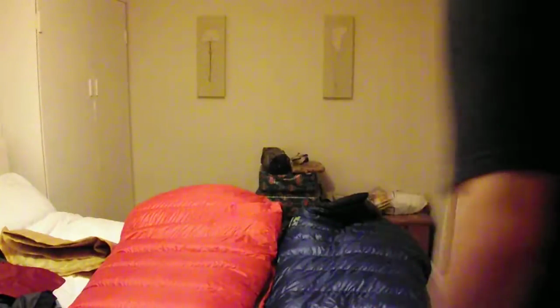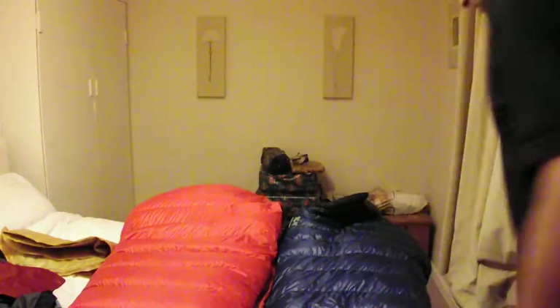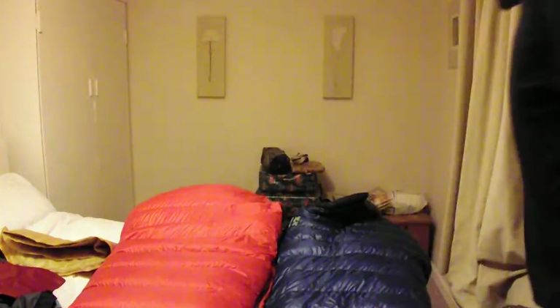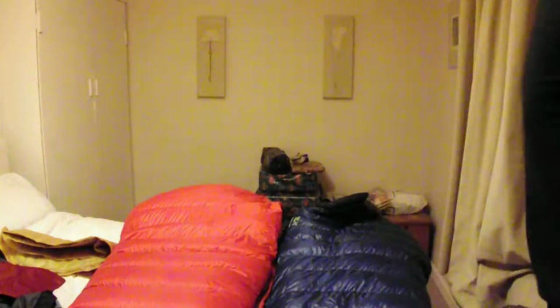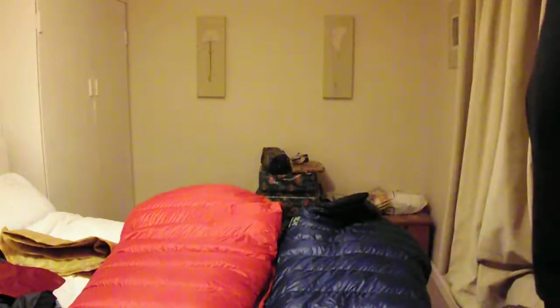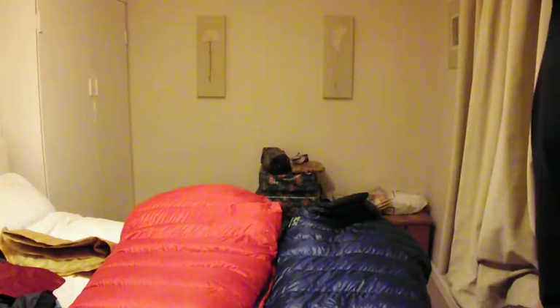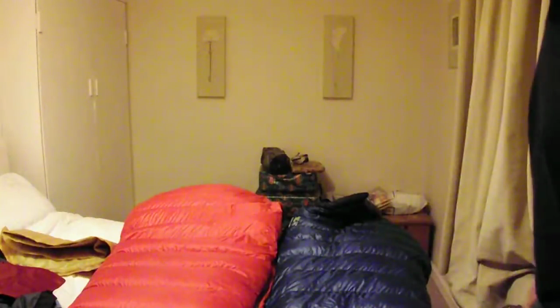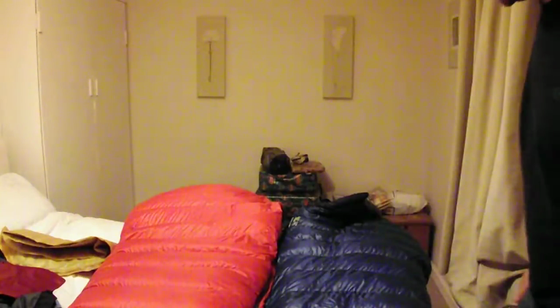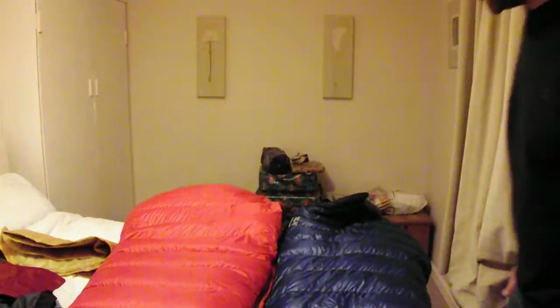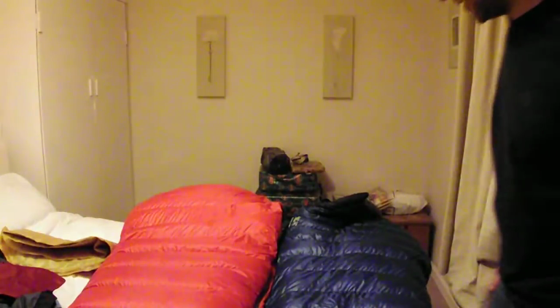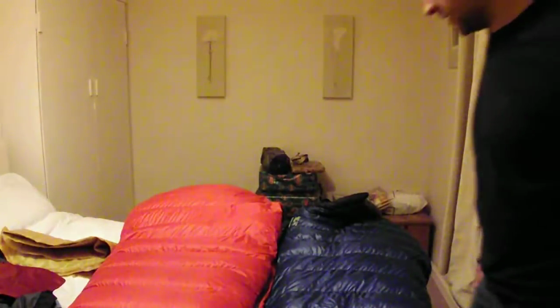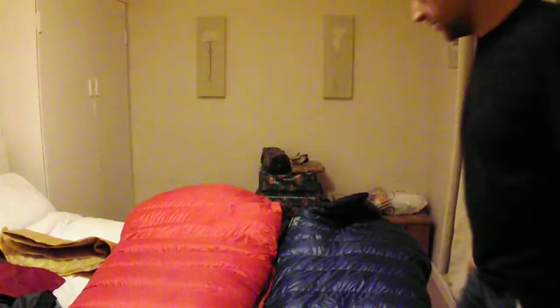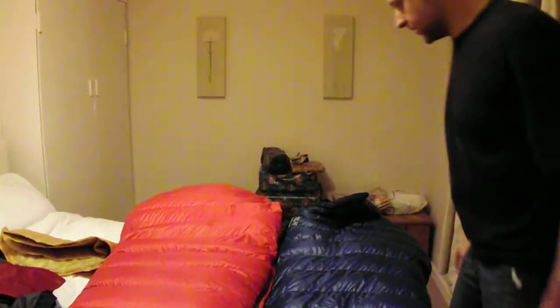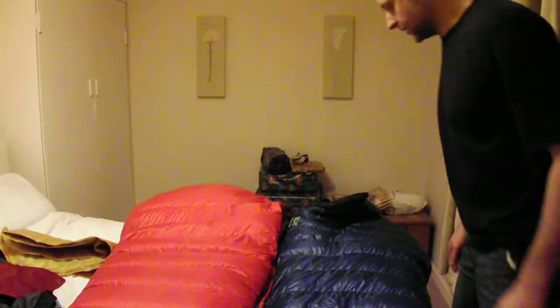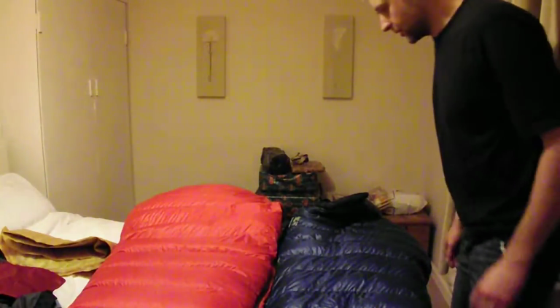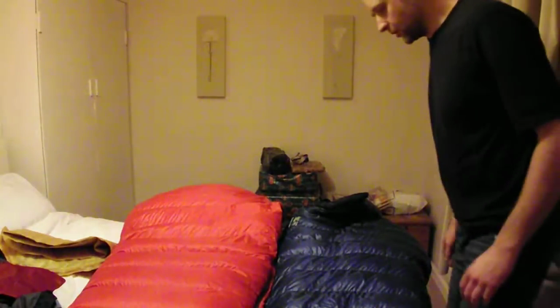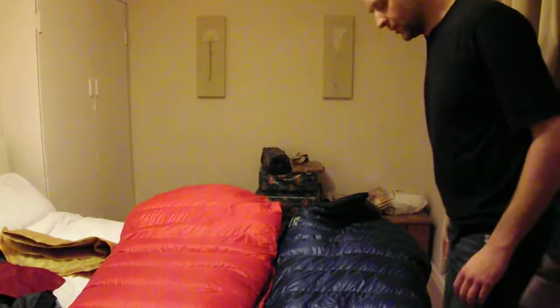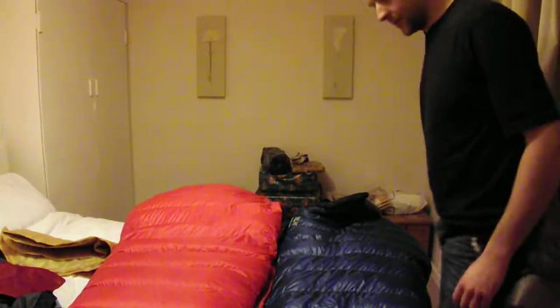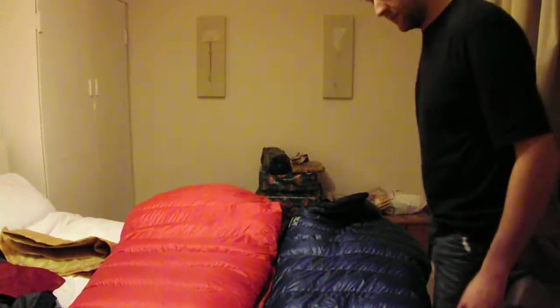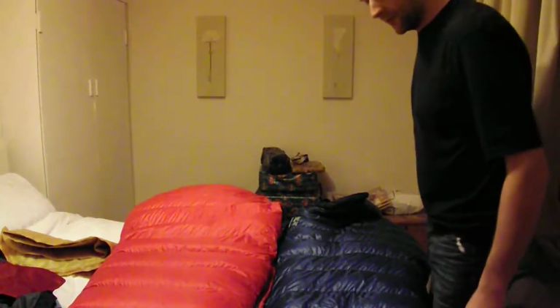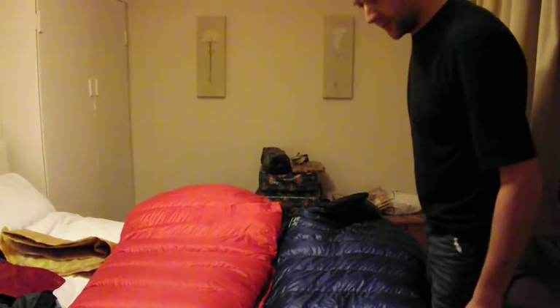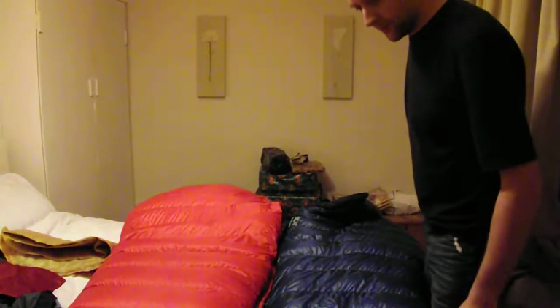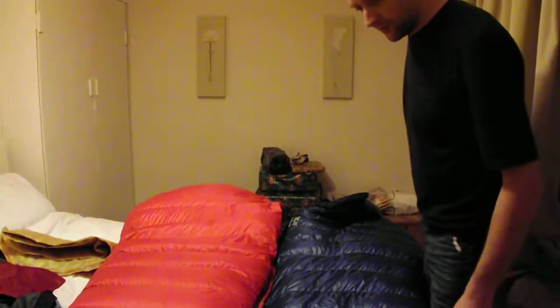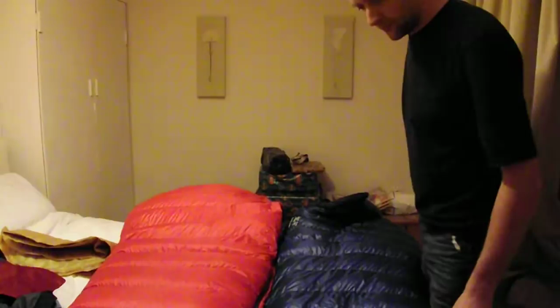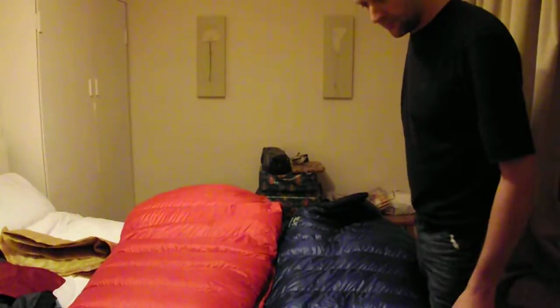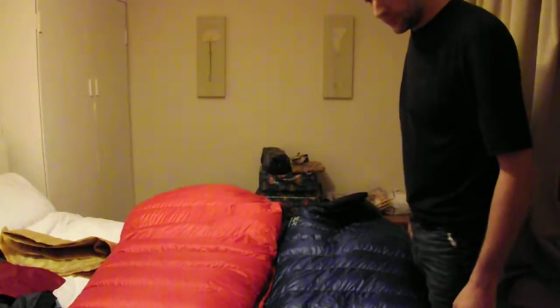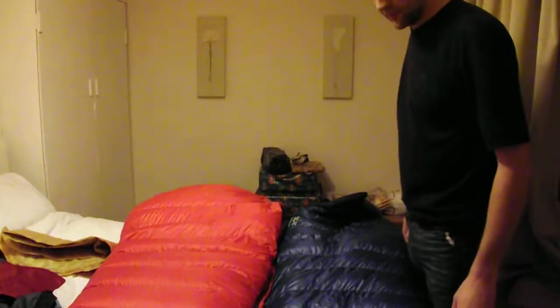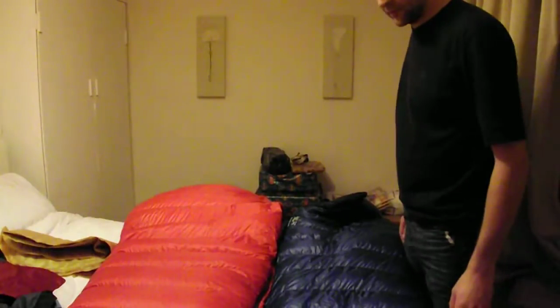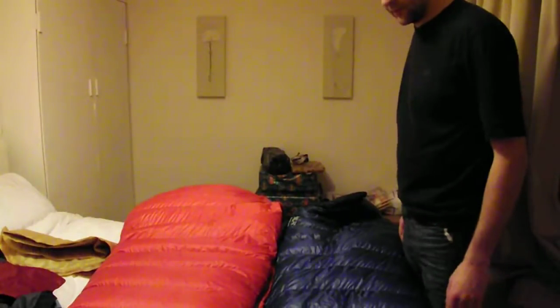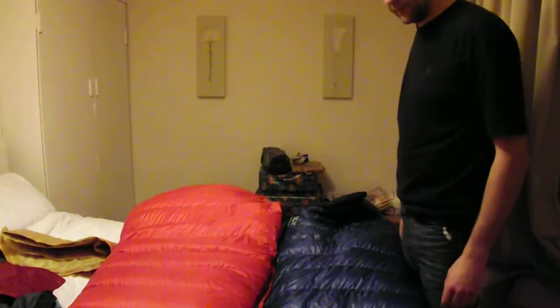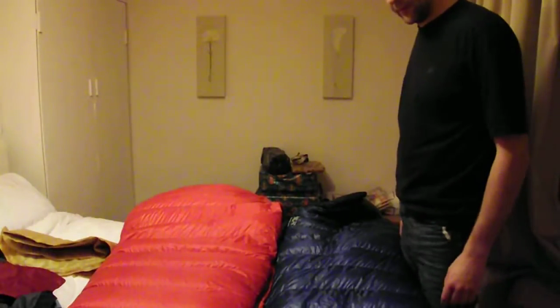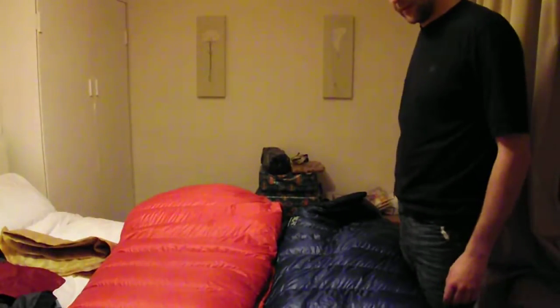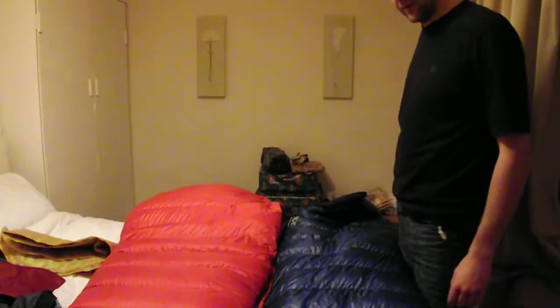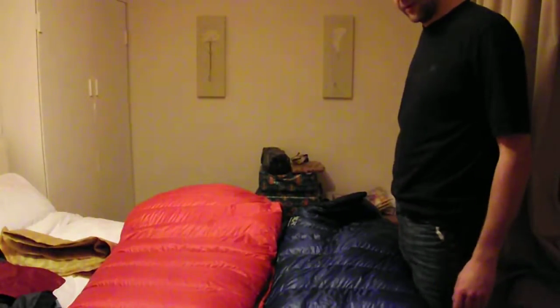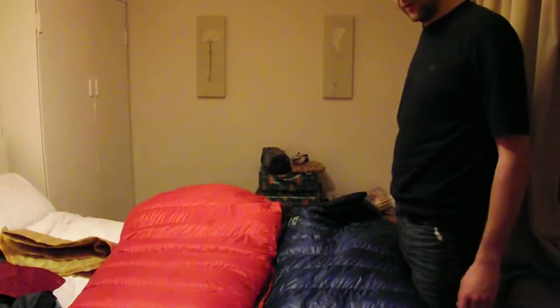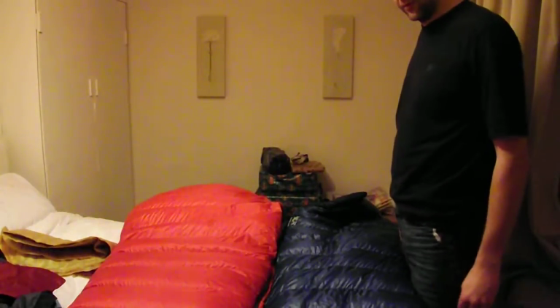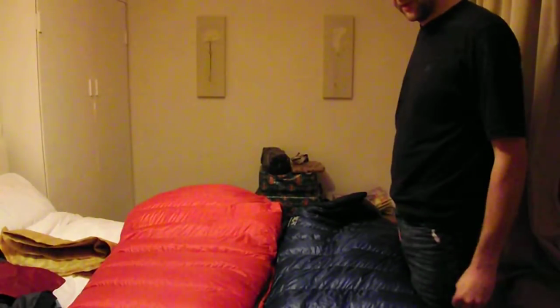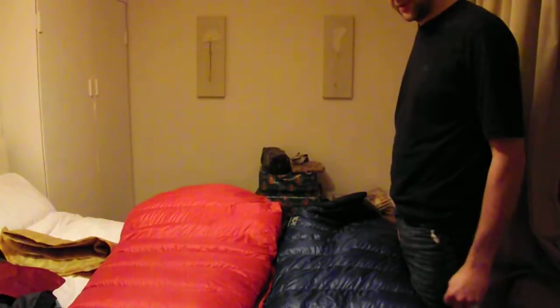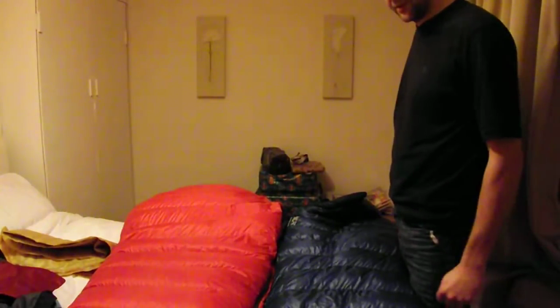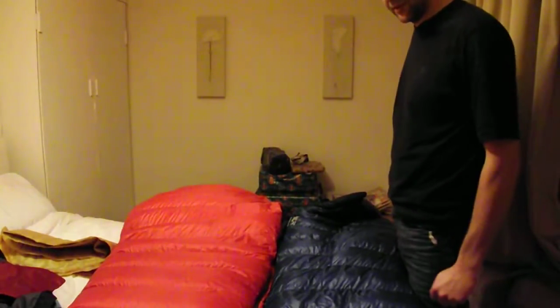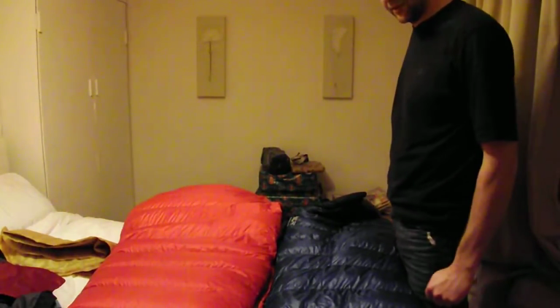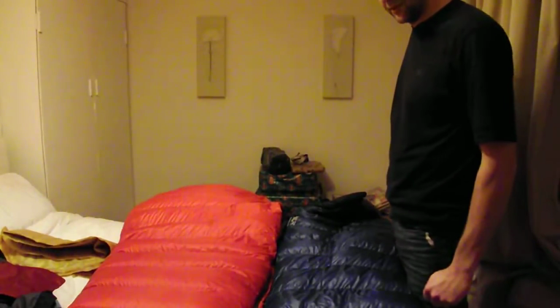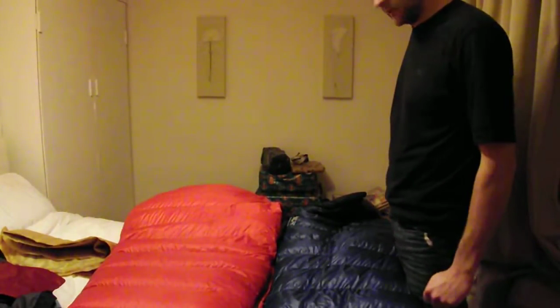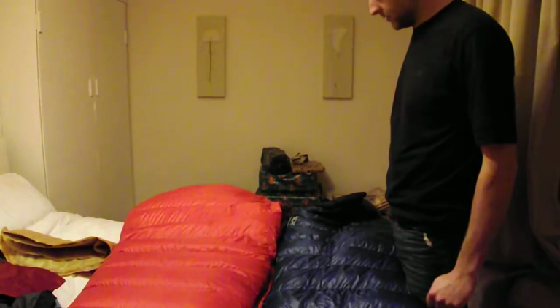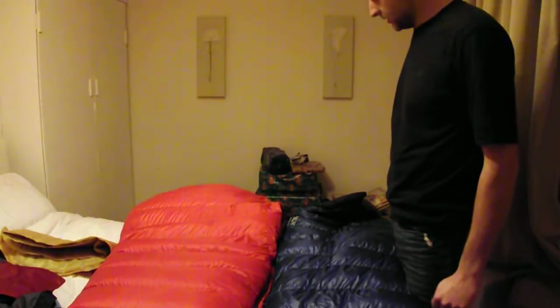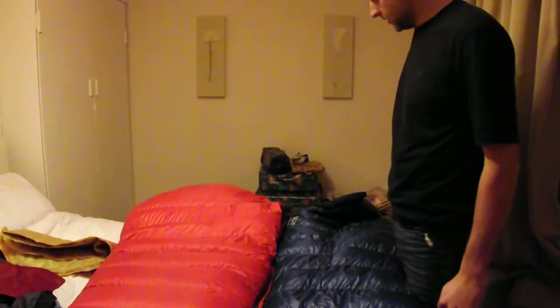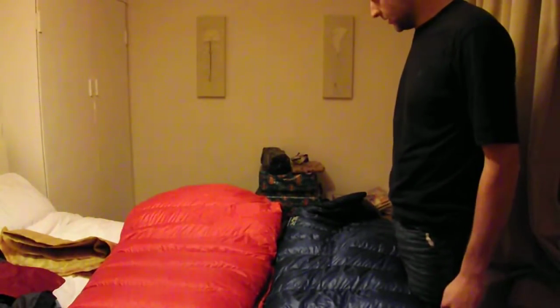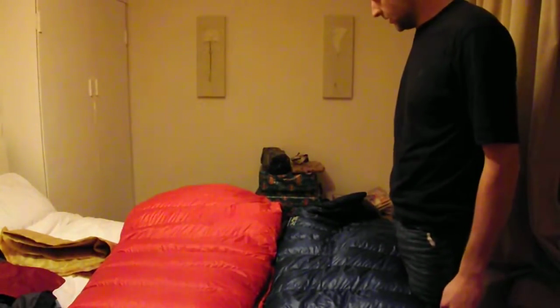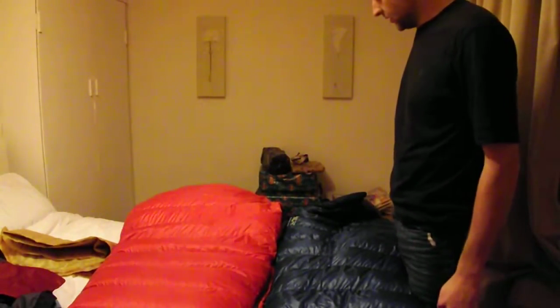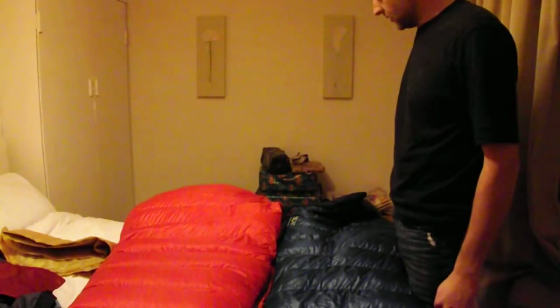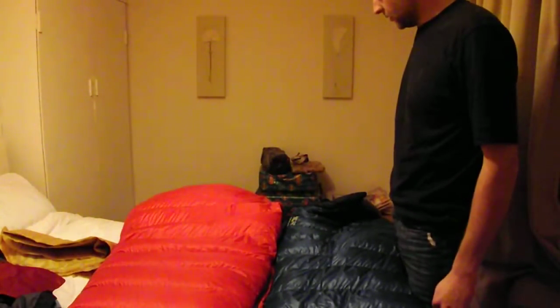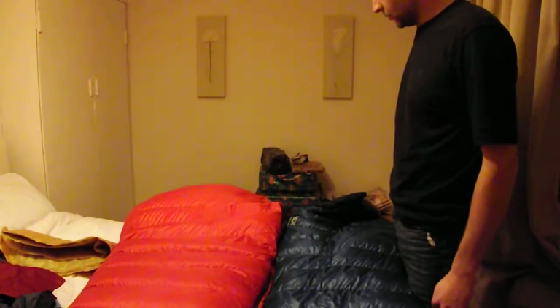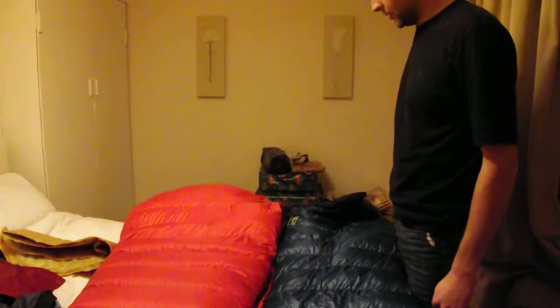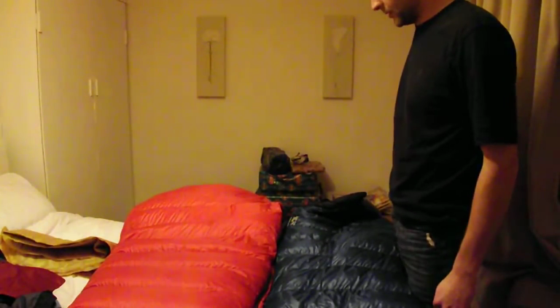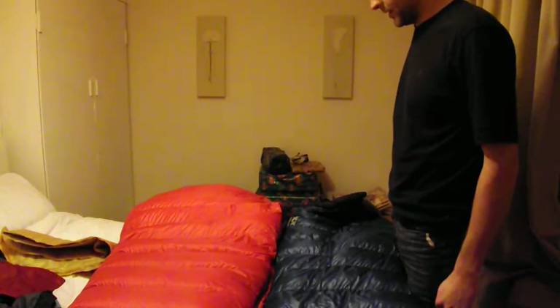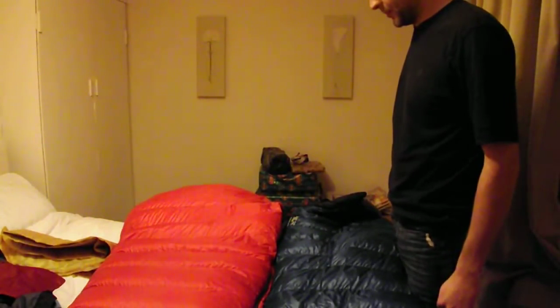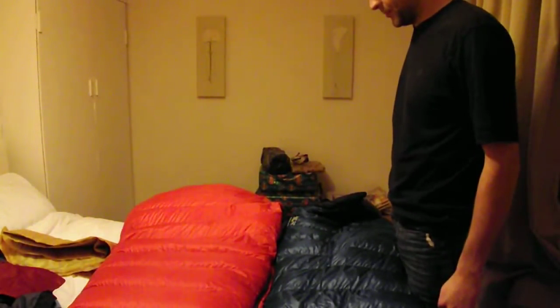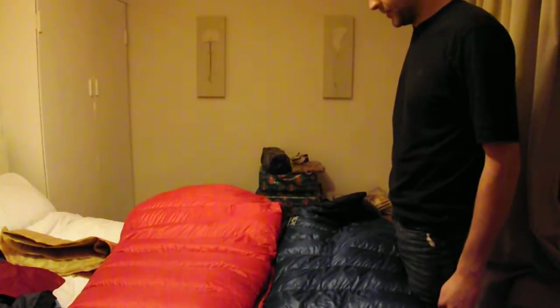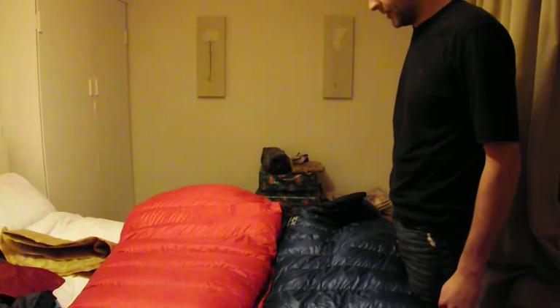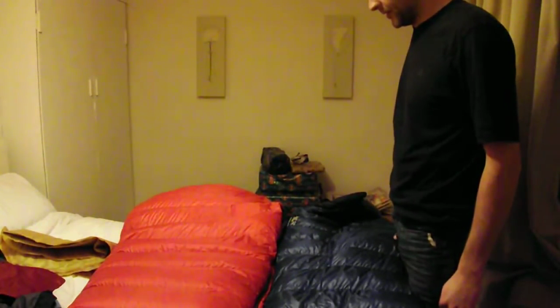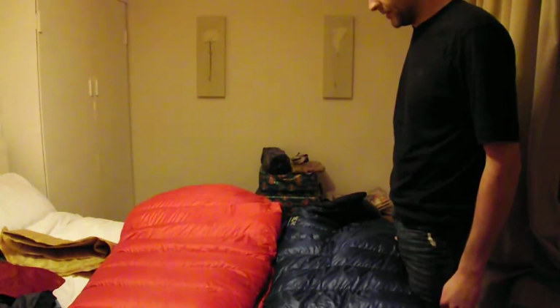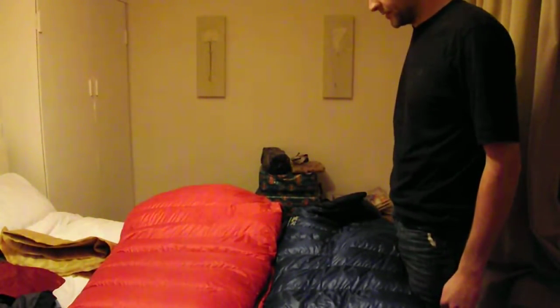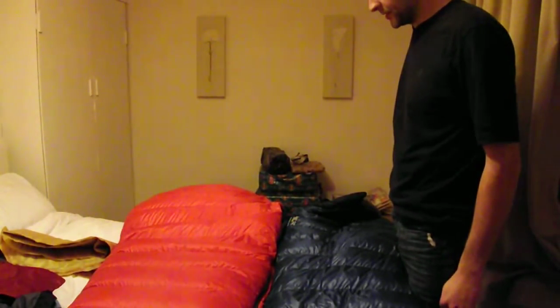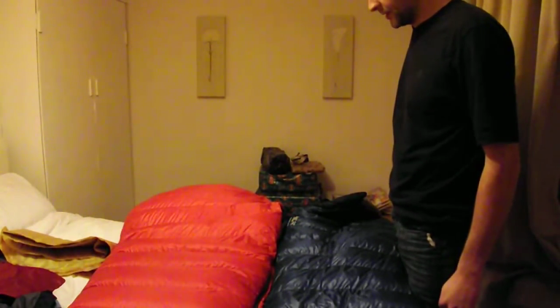Hello, this is a quick video on my winter wild camping kit I take.